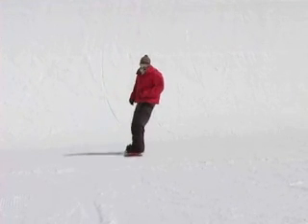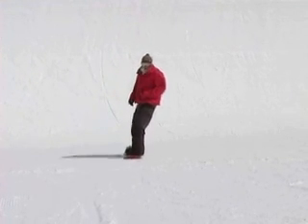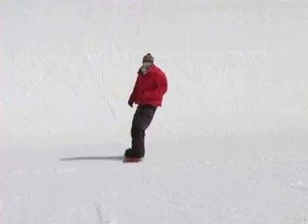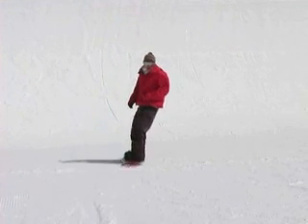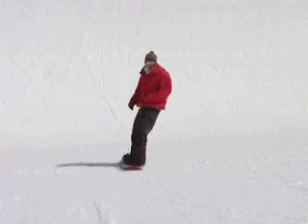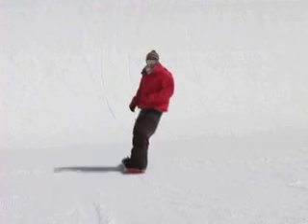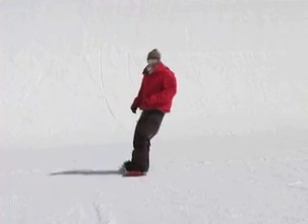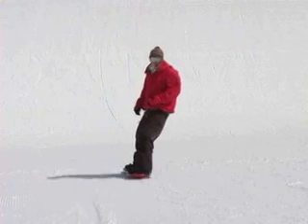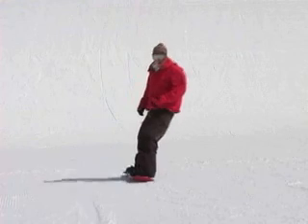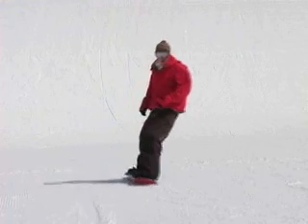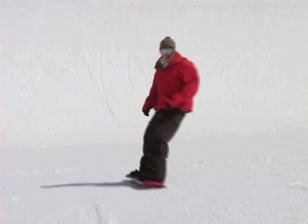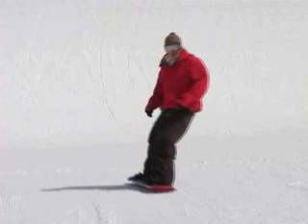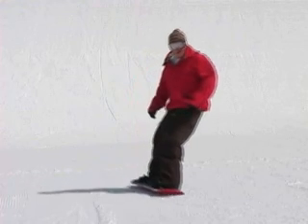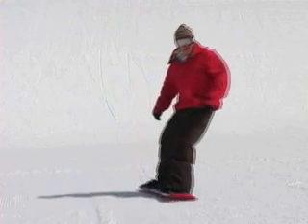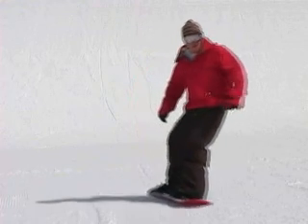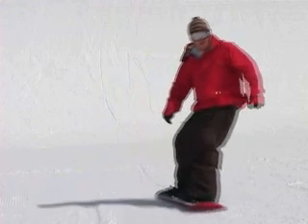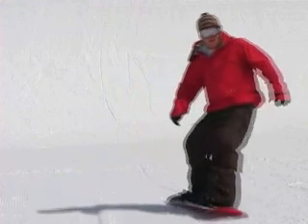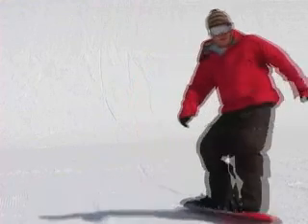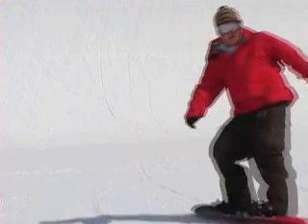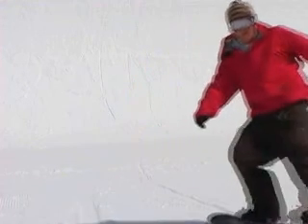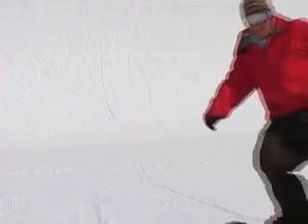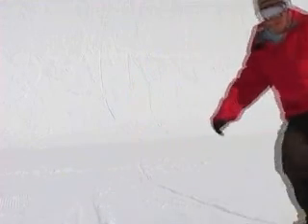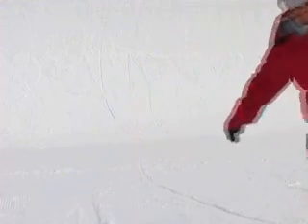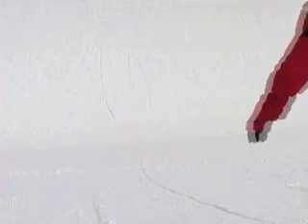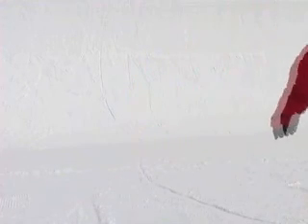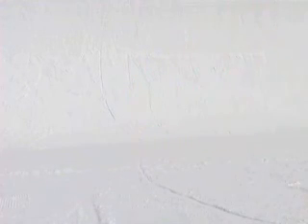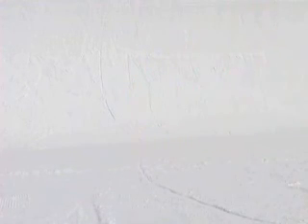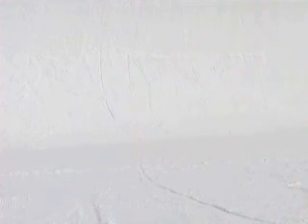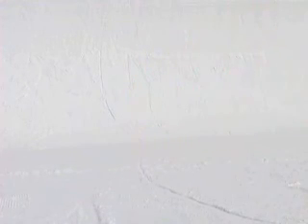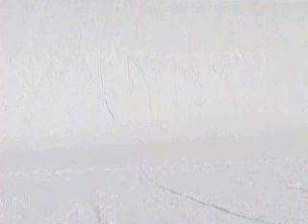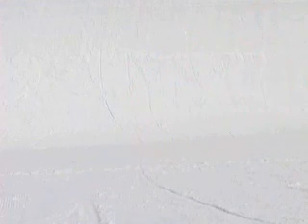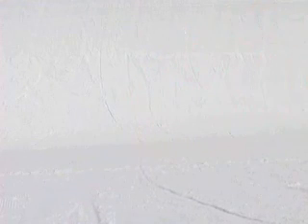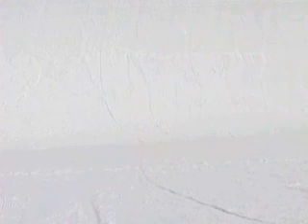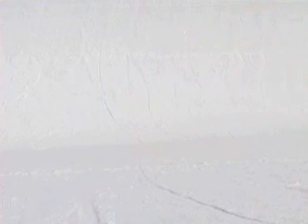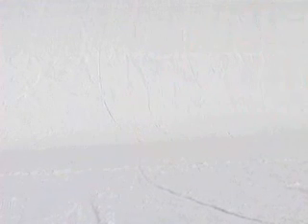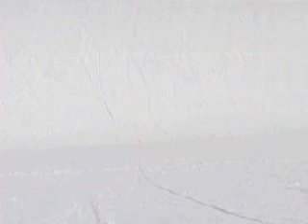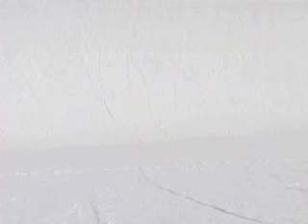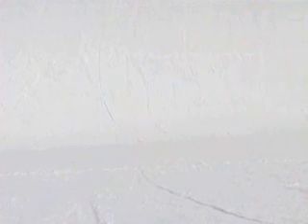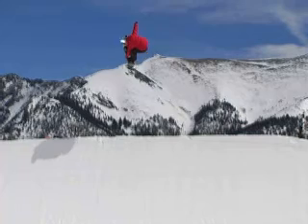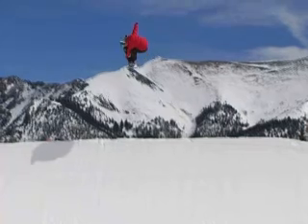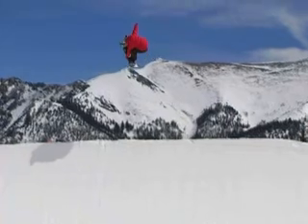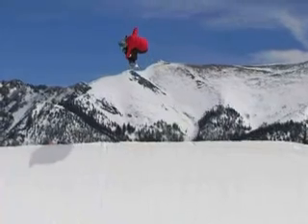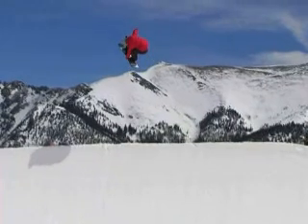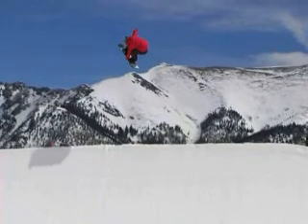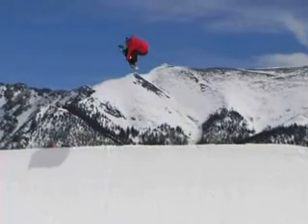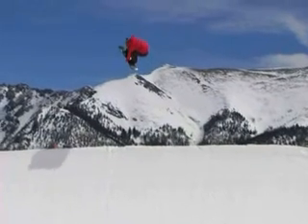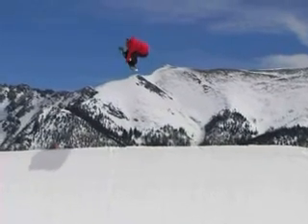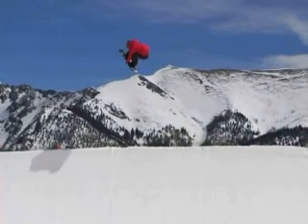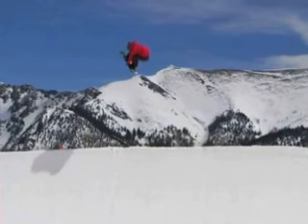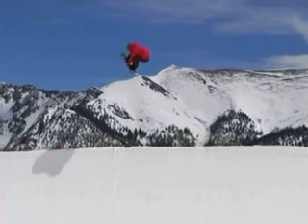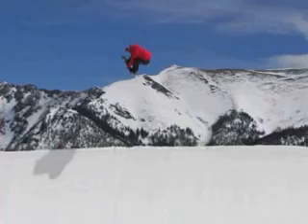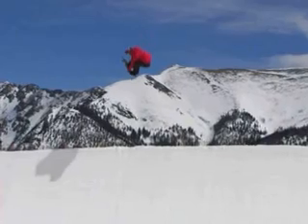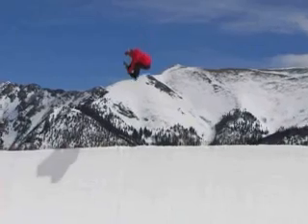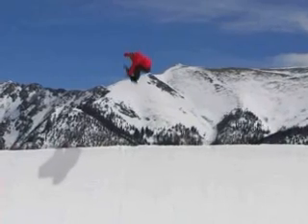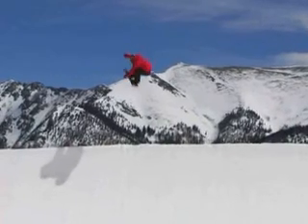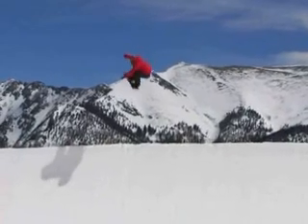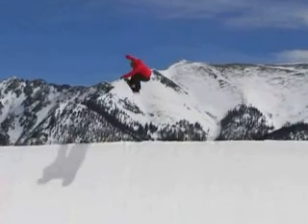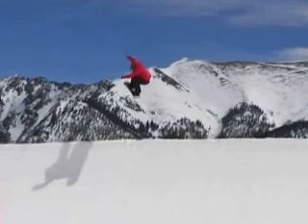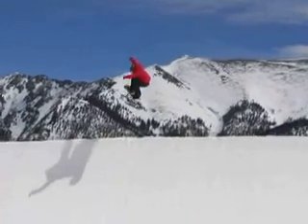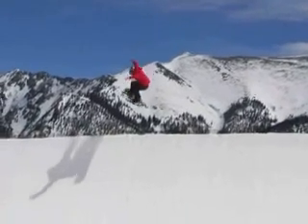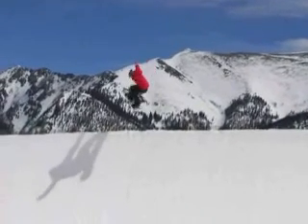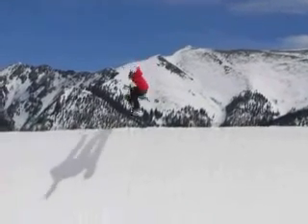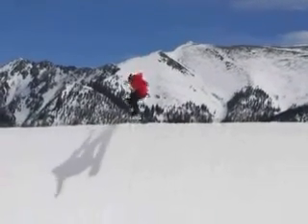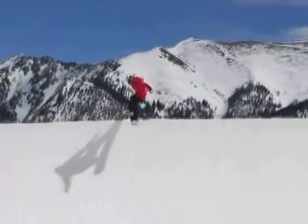And then once you get to that point, start trying to catch some air. When you're up in the air on the air to fakie, grab an Indy and you just look down at the coping.